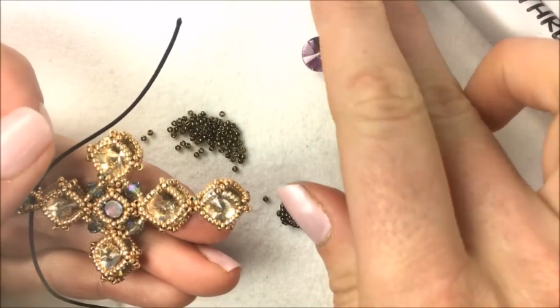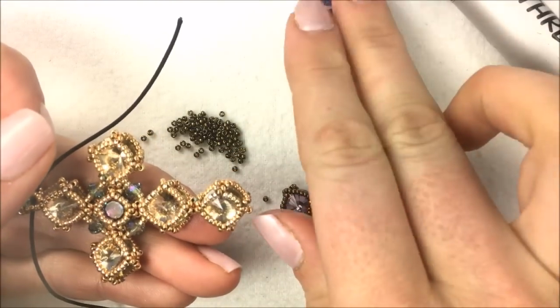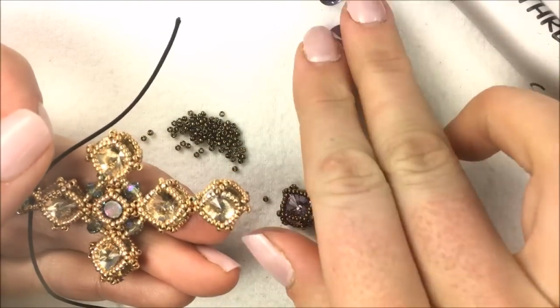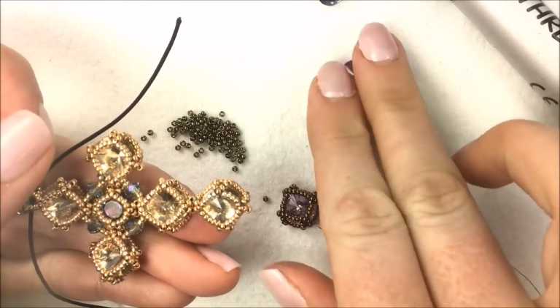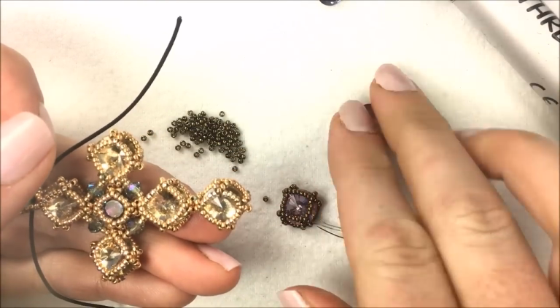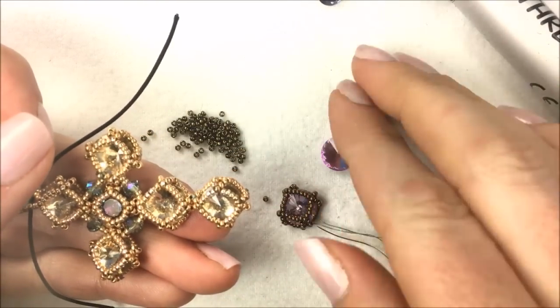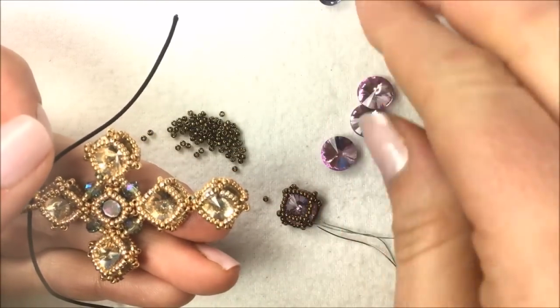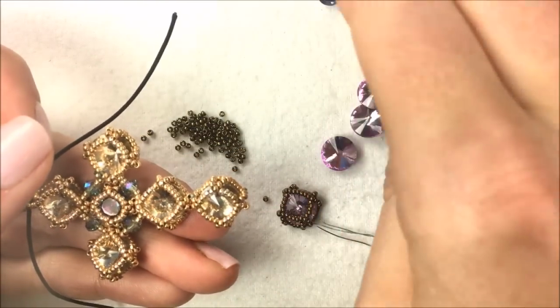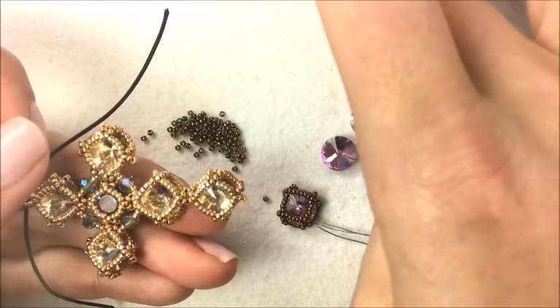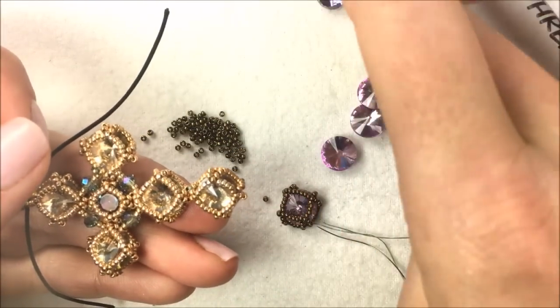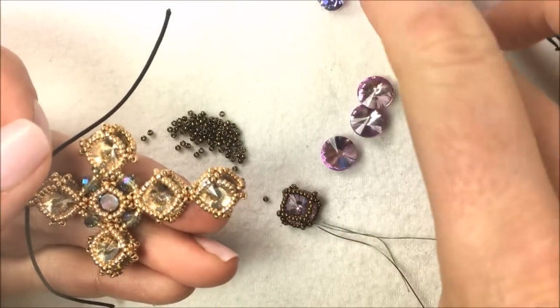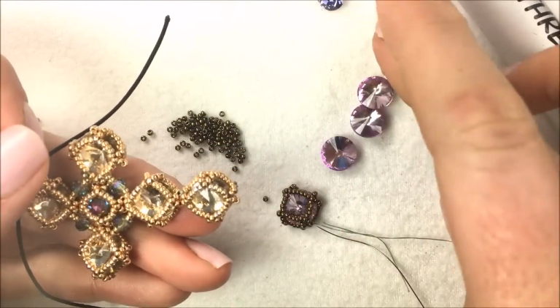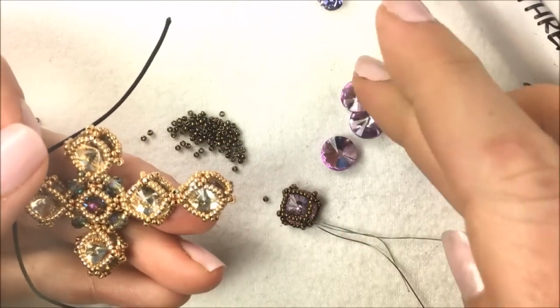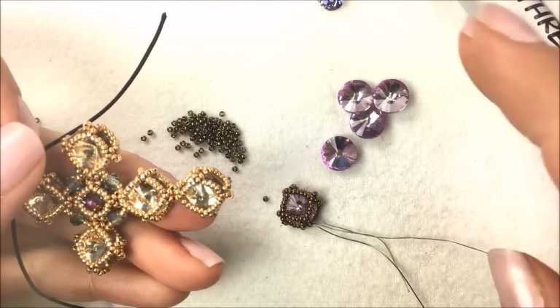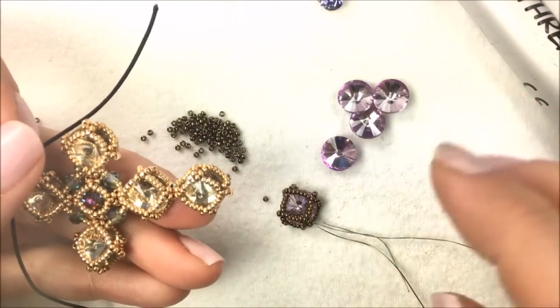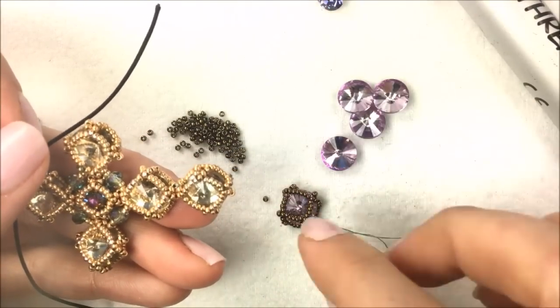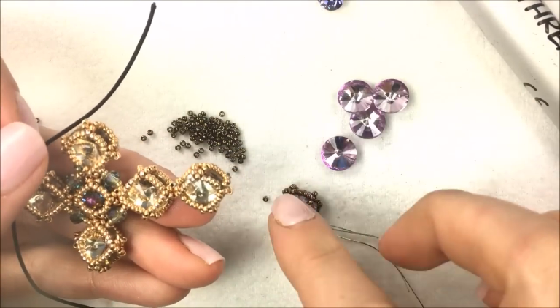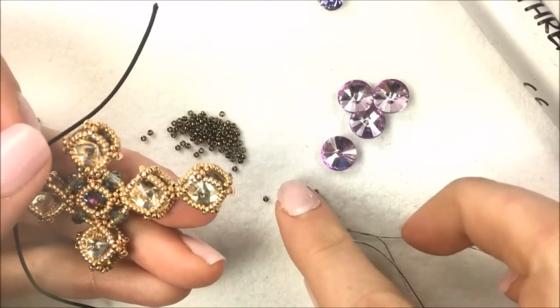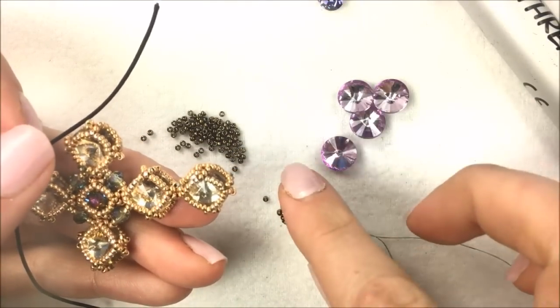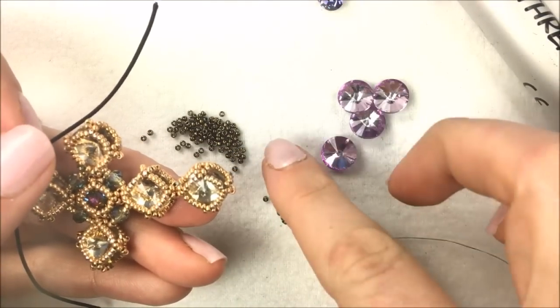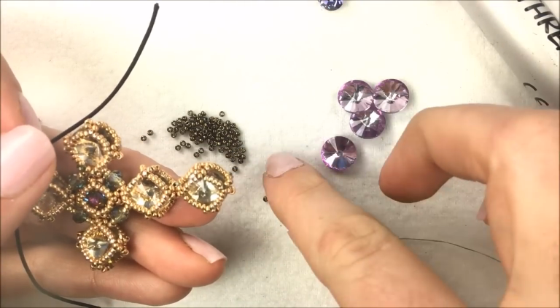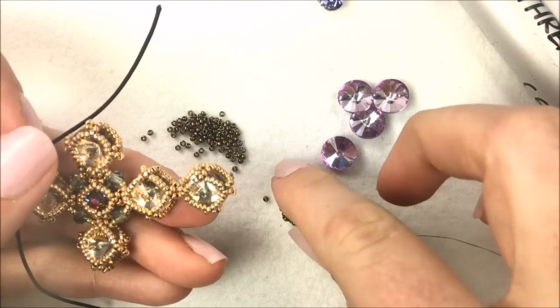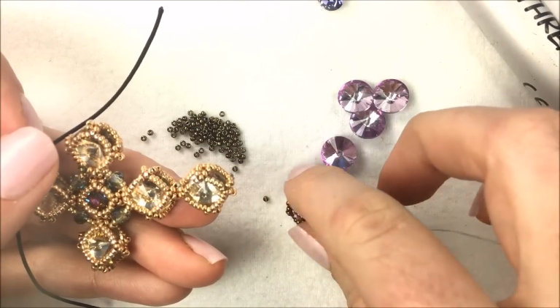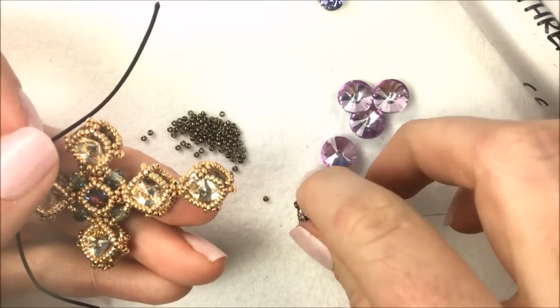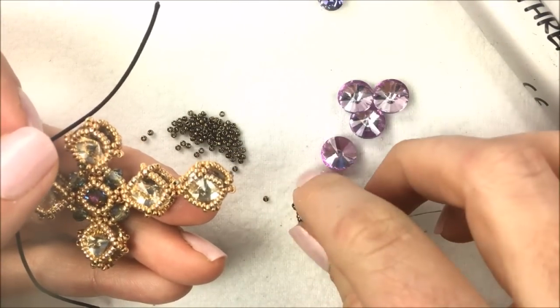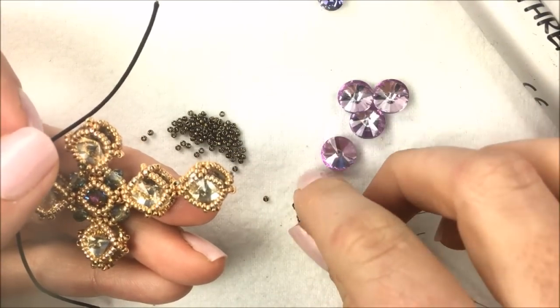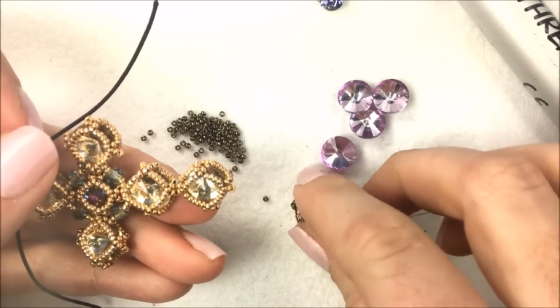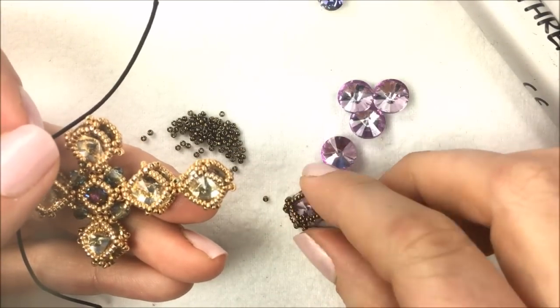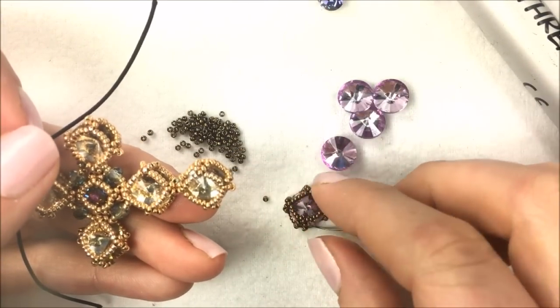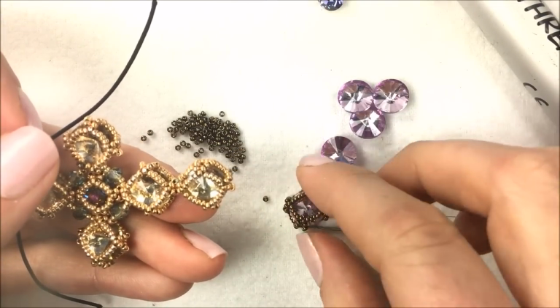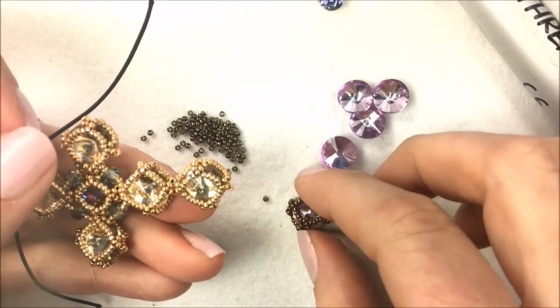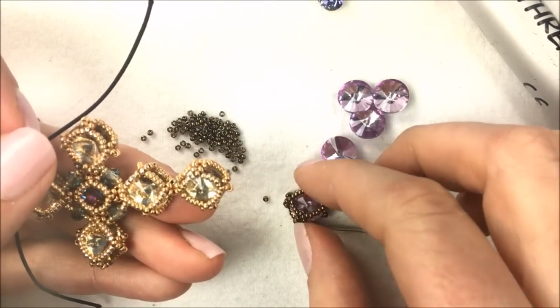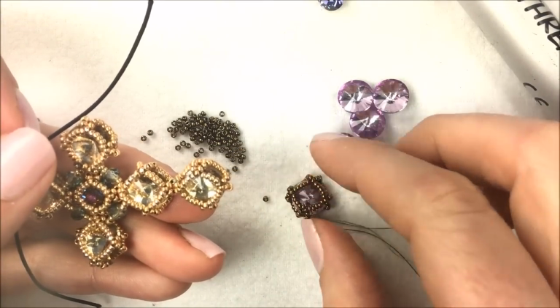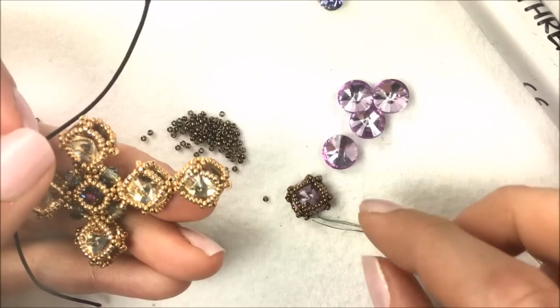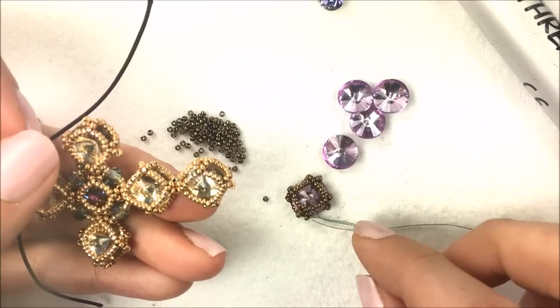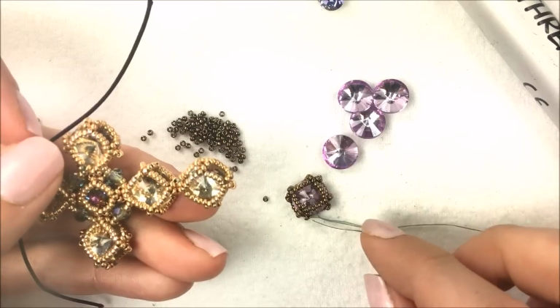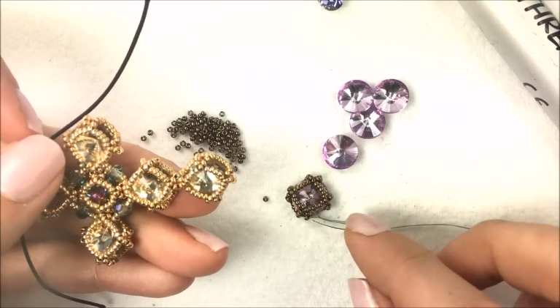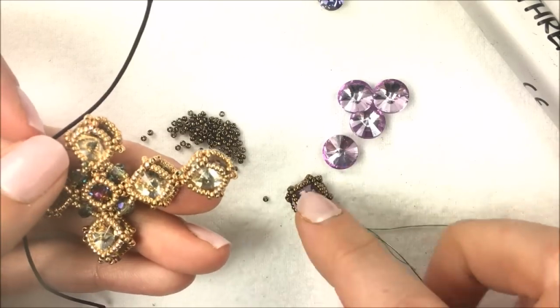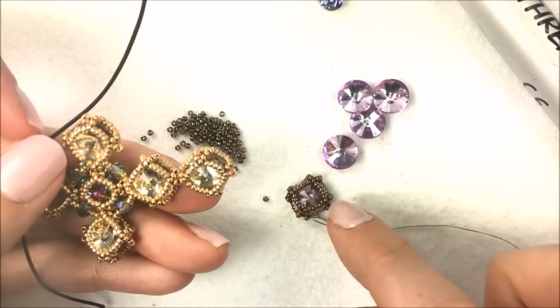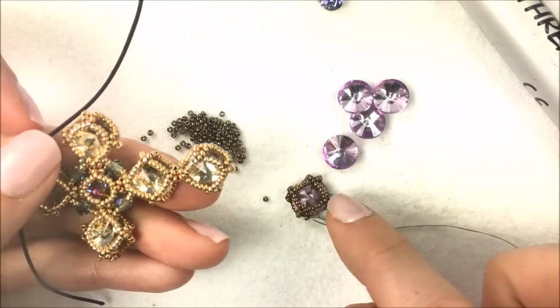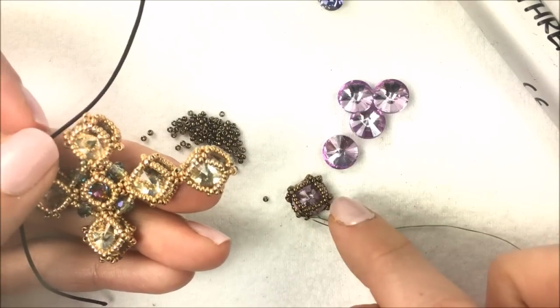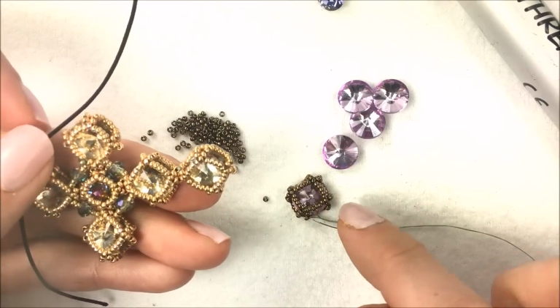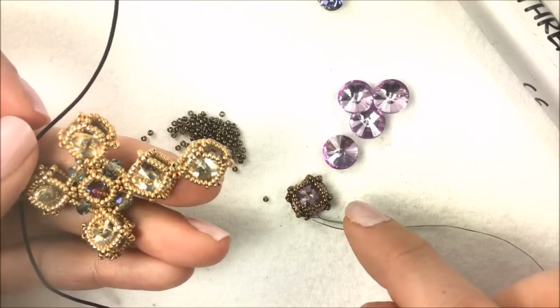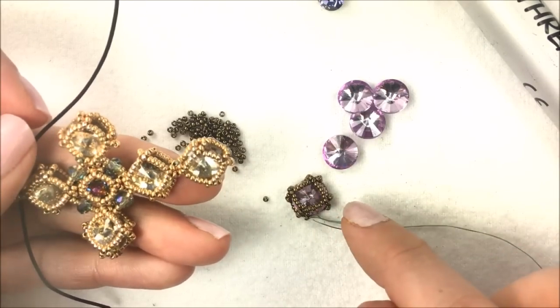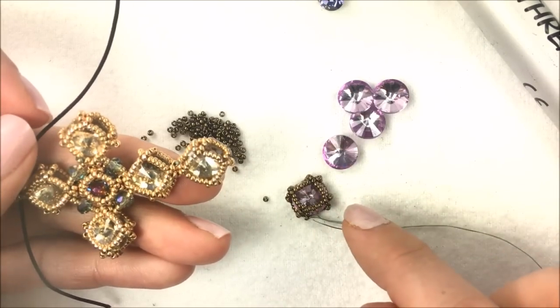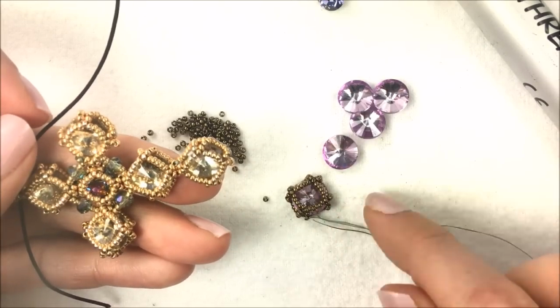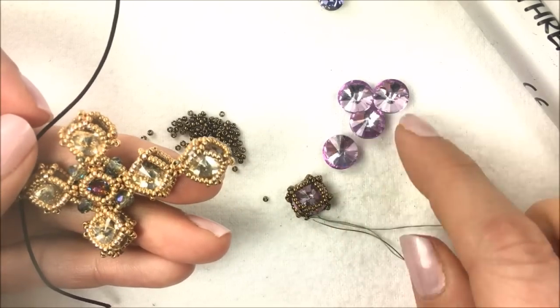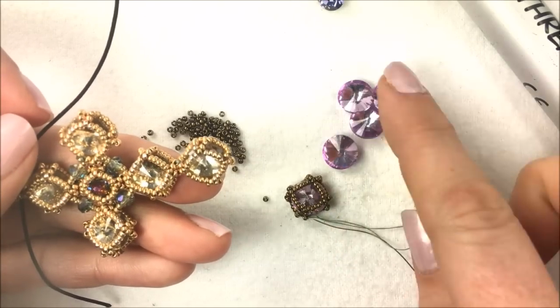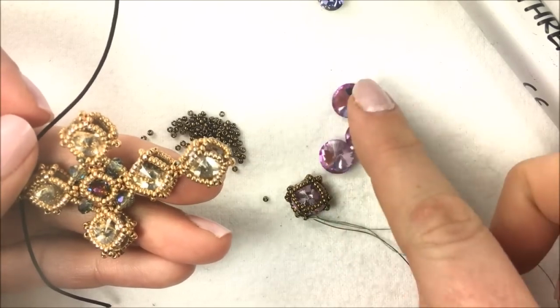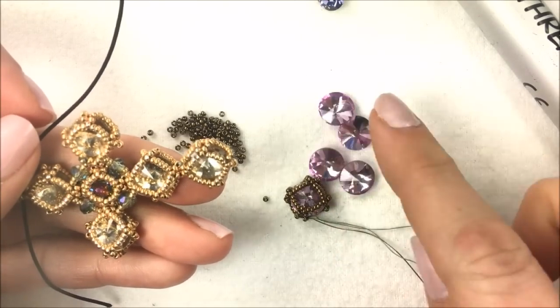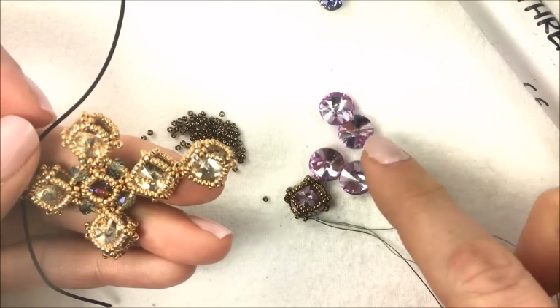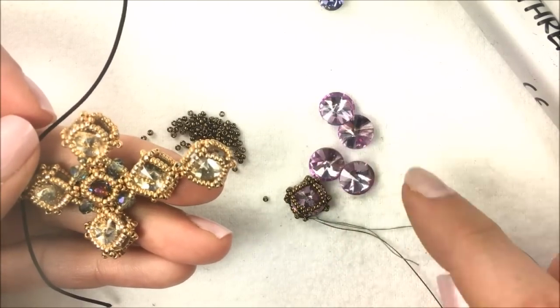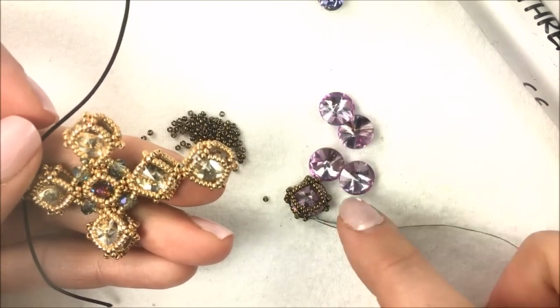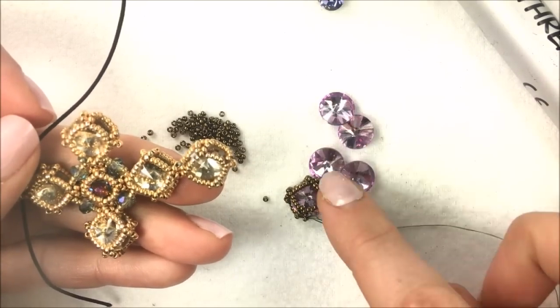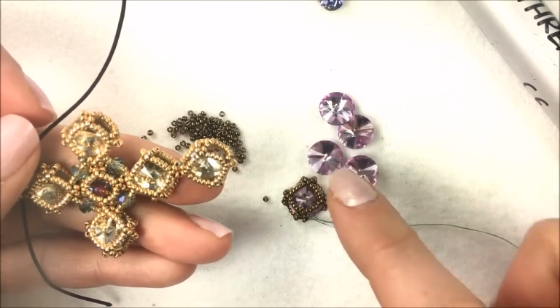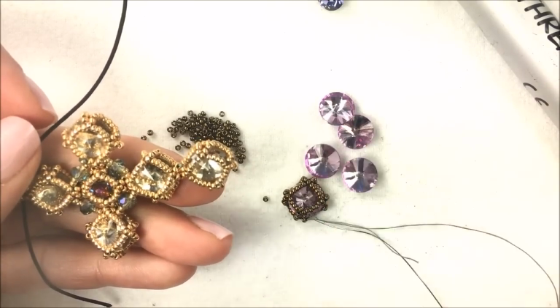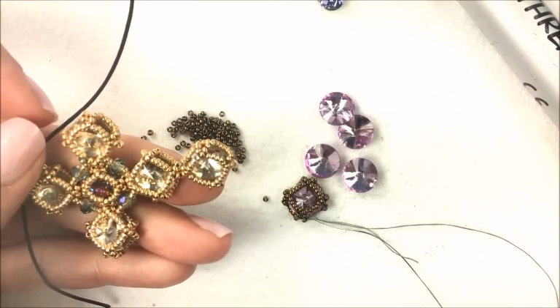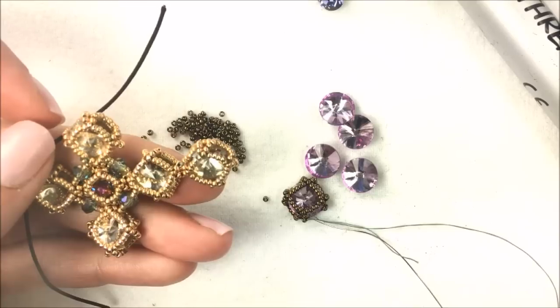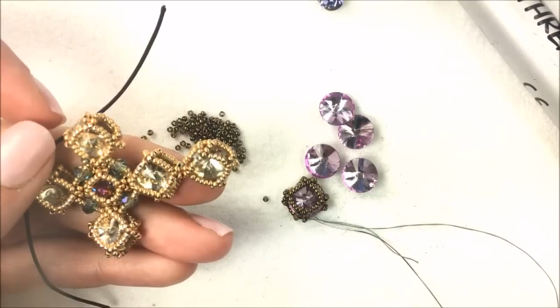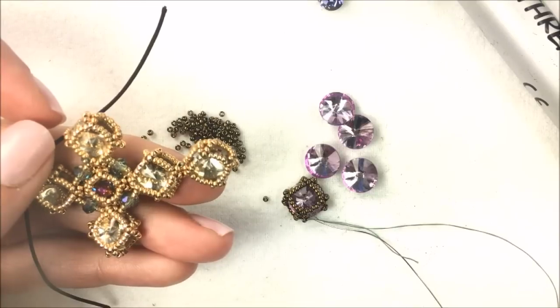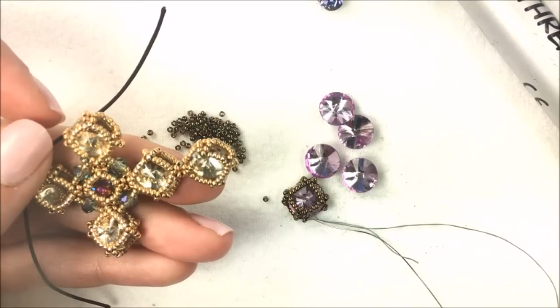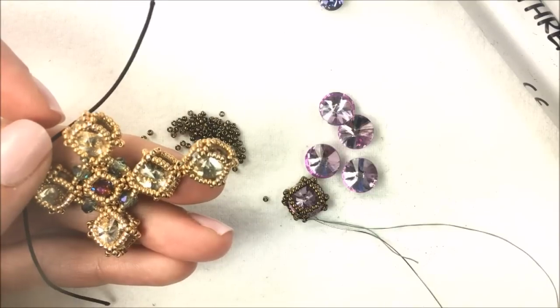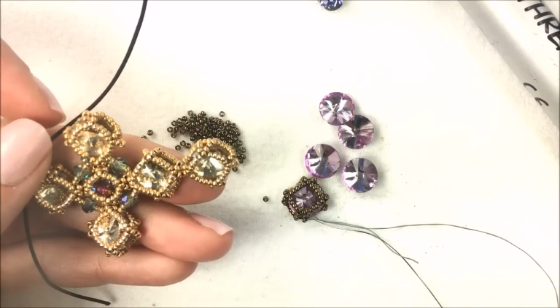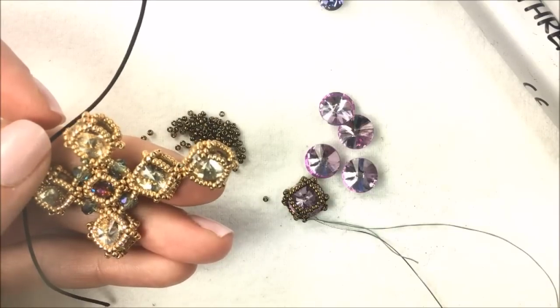Again, repeat those same counts of the original 28, then your groups of seven, and then your groups of five with the additional rivolis. That's going to be the first of the rivolis to sit at the bottom of our Byzantine cross.